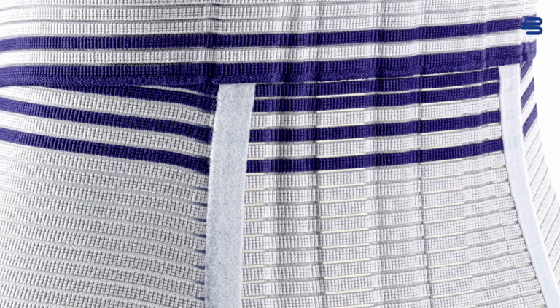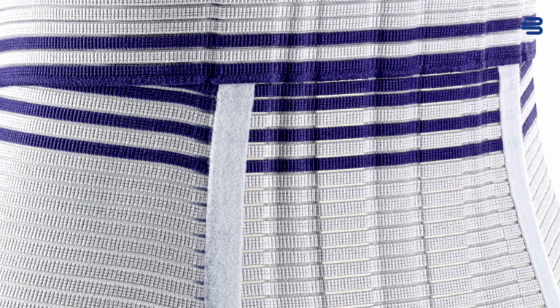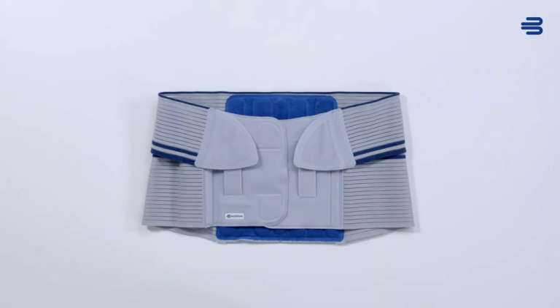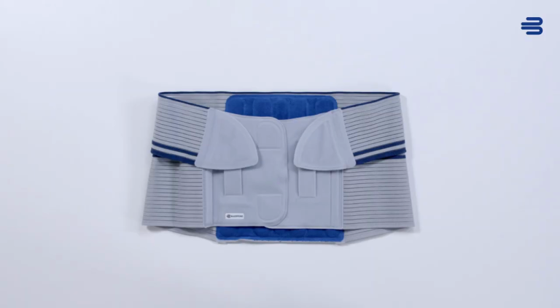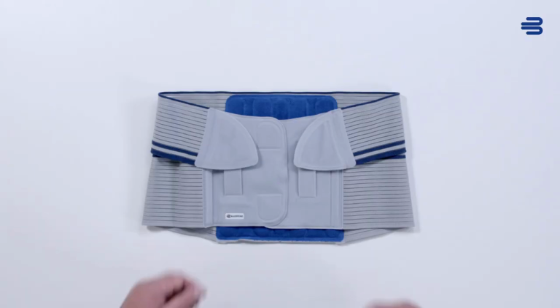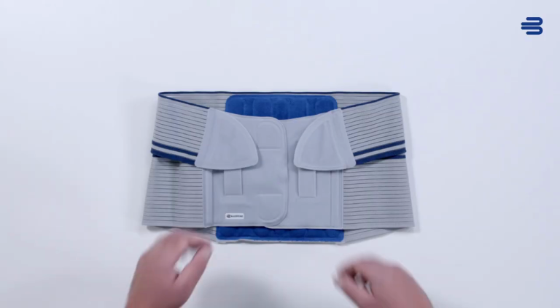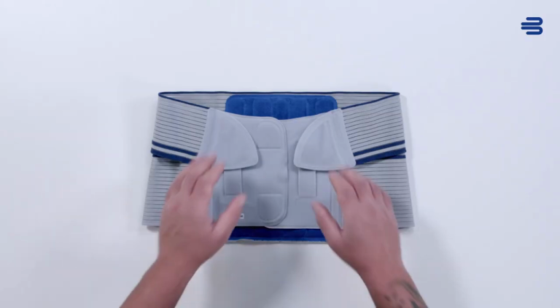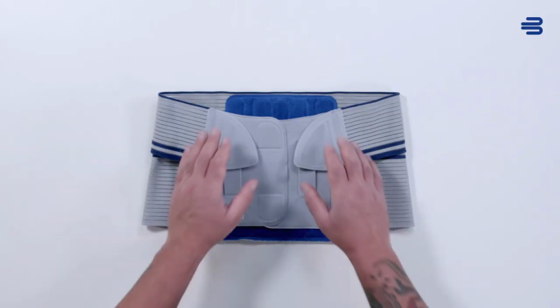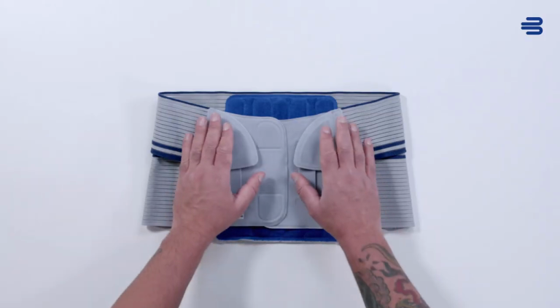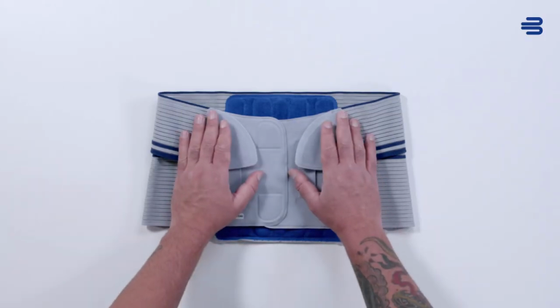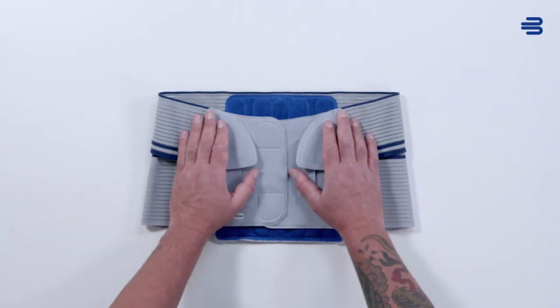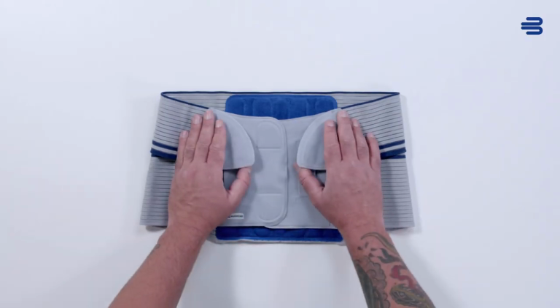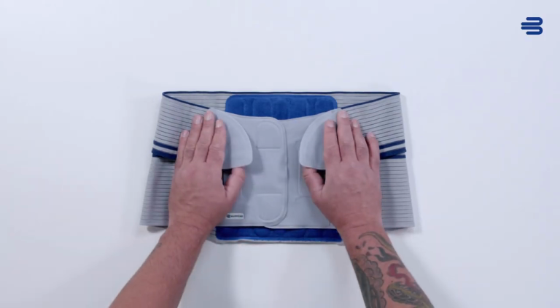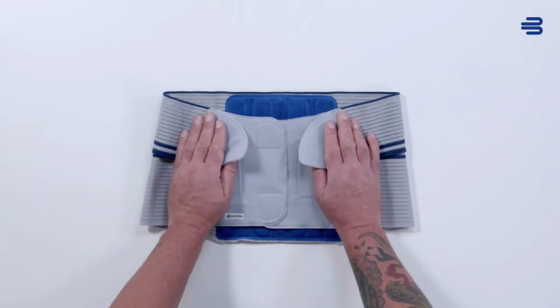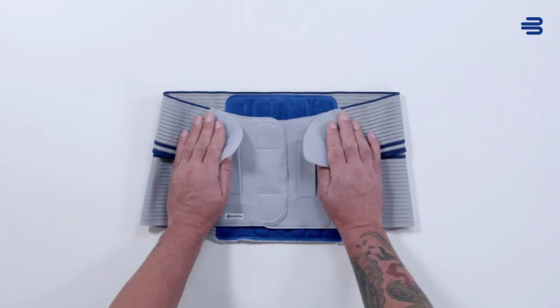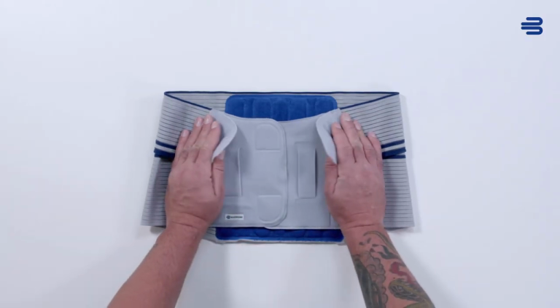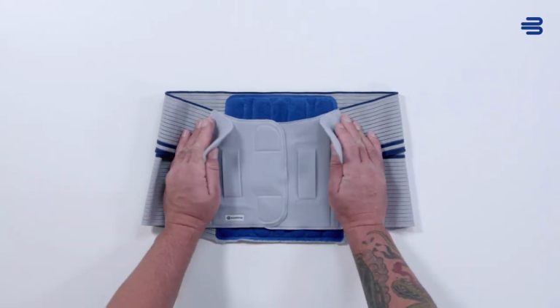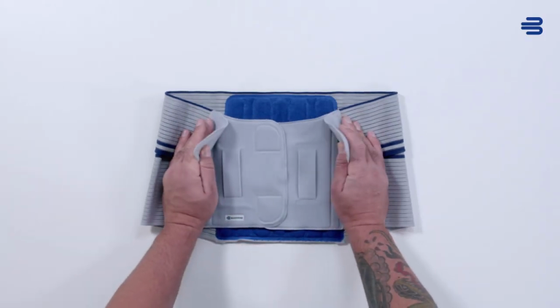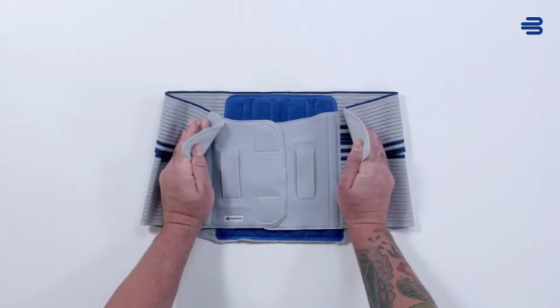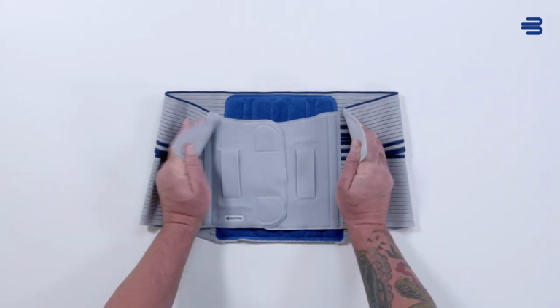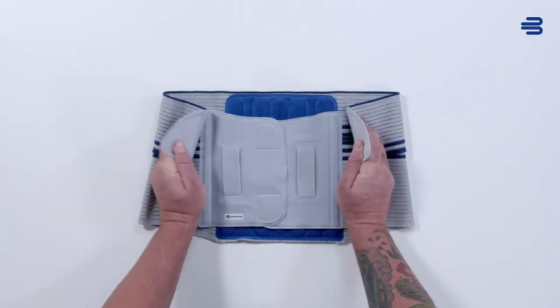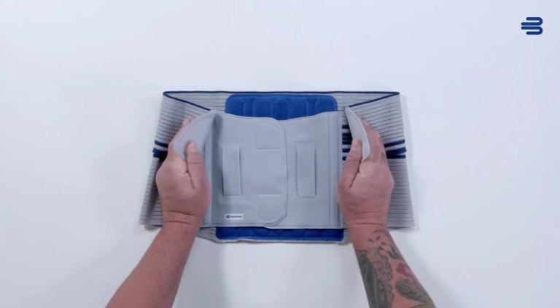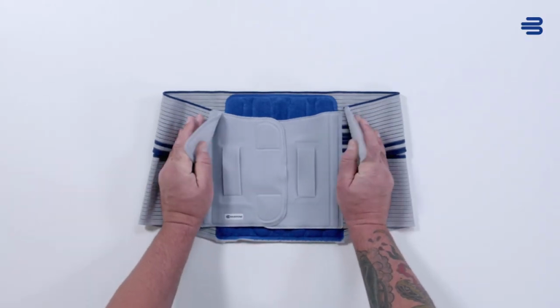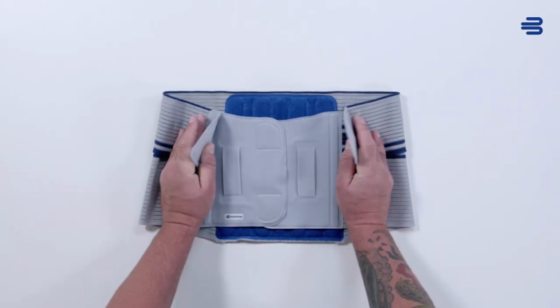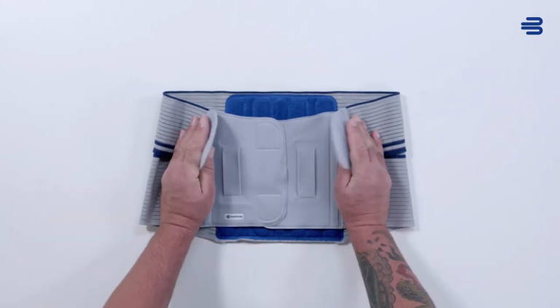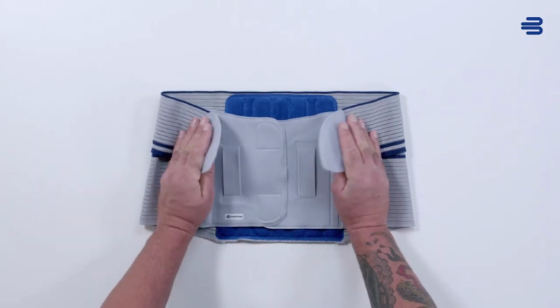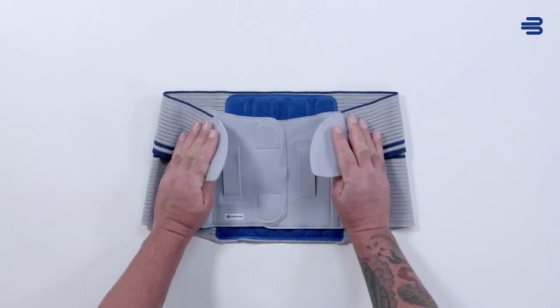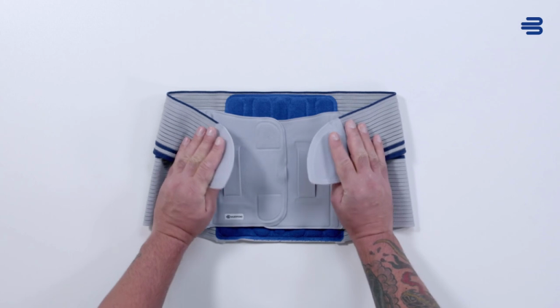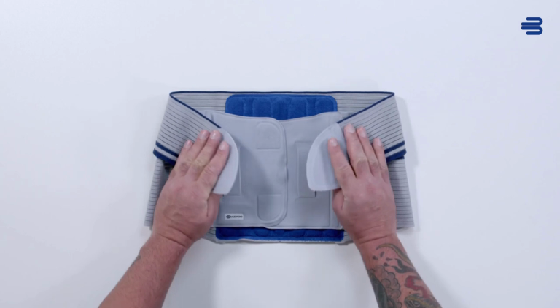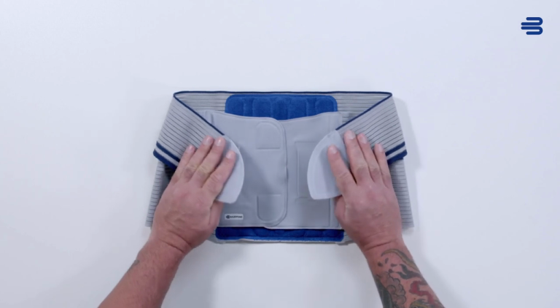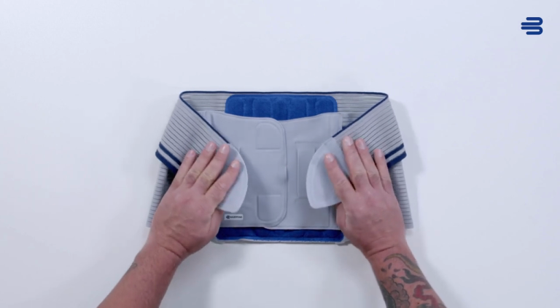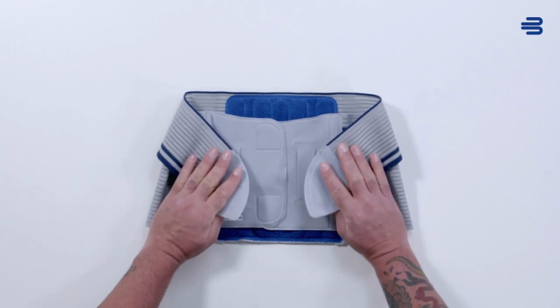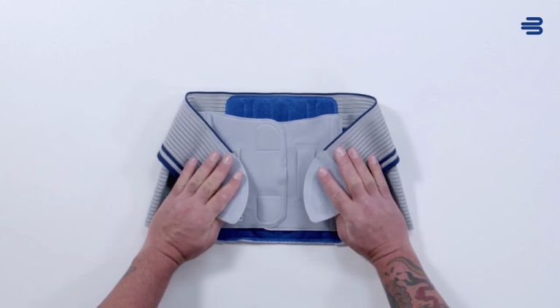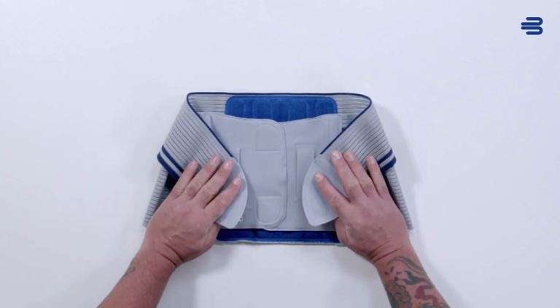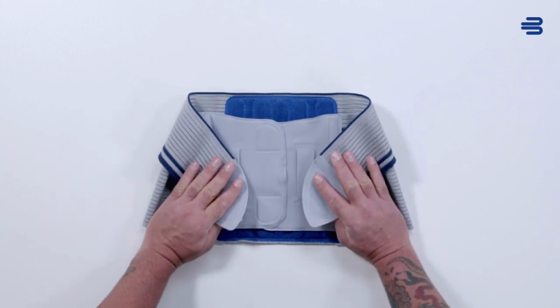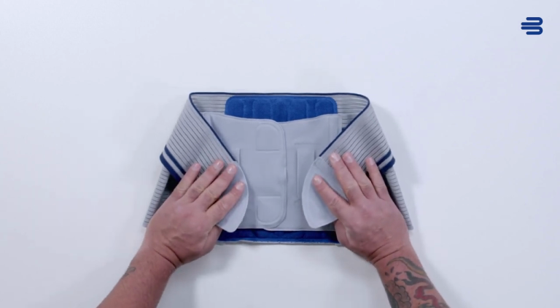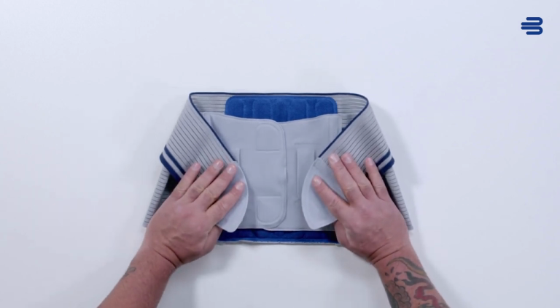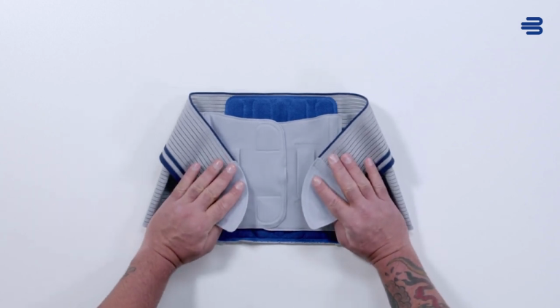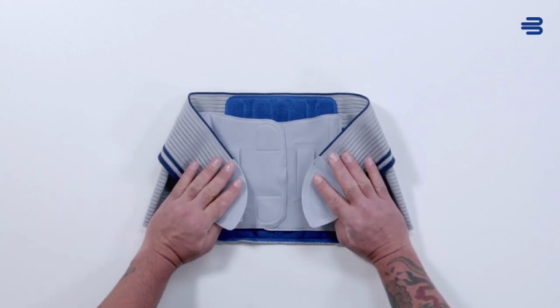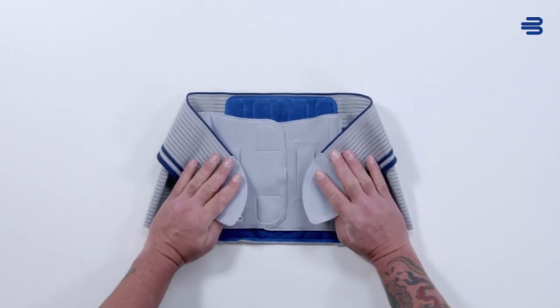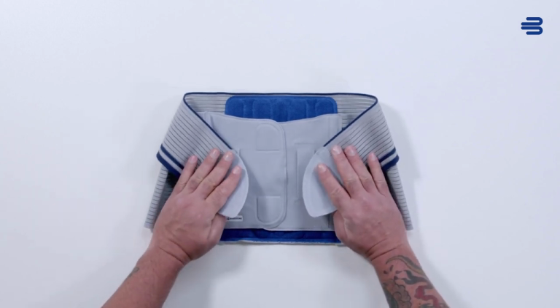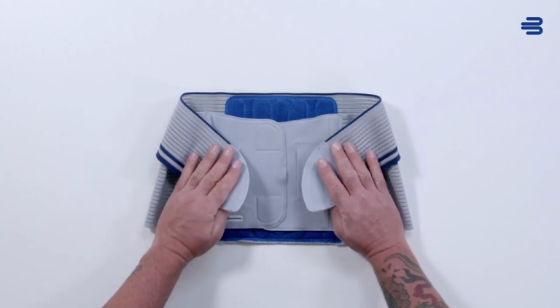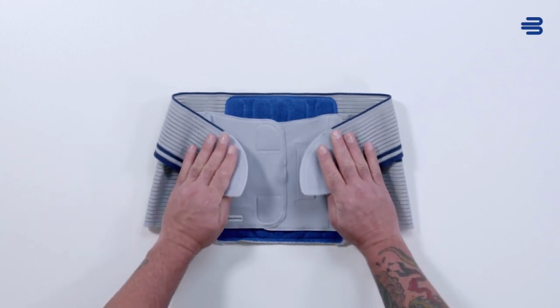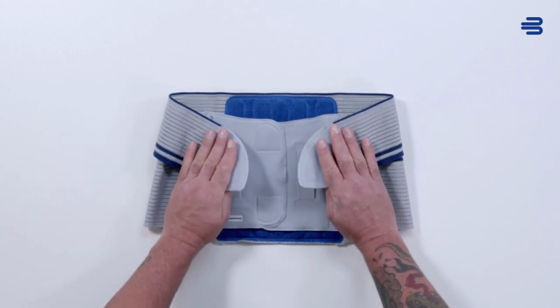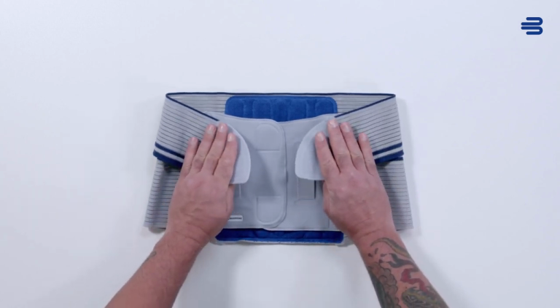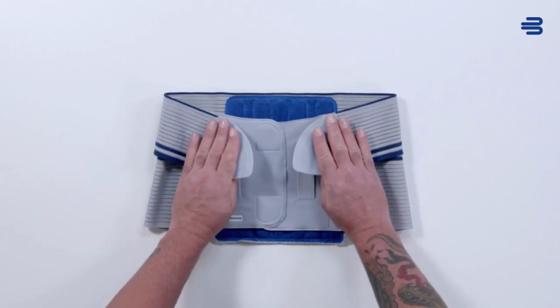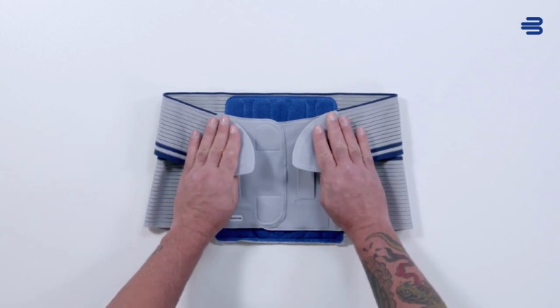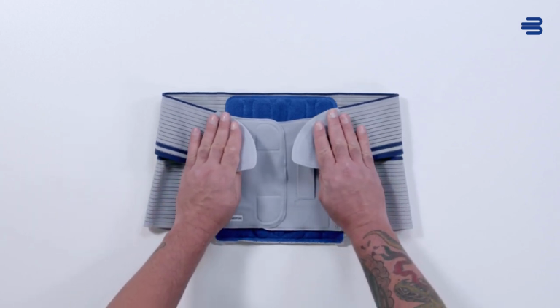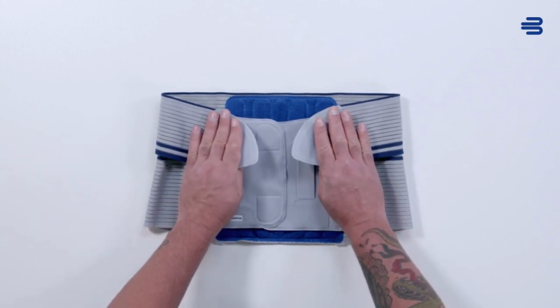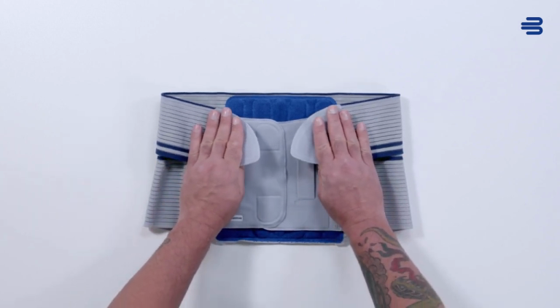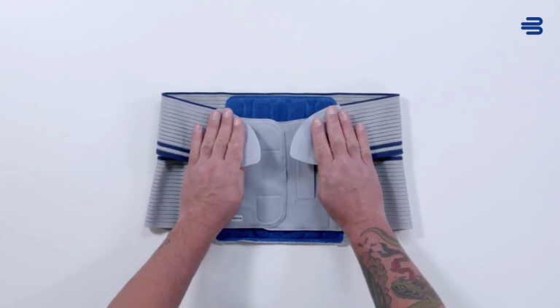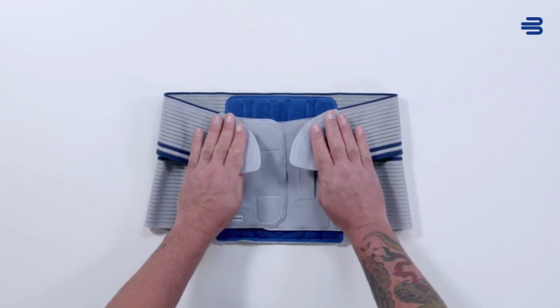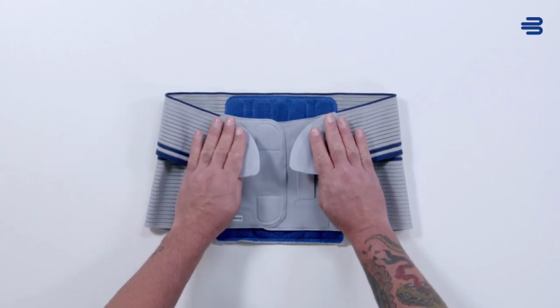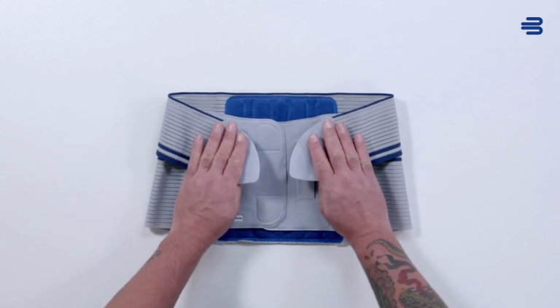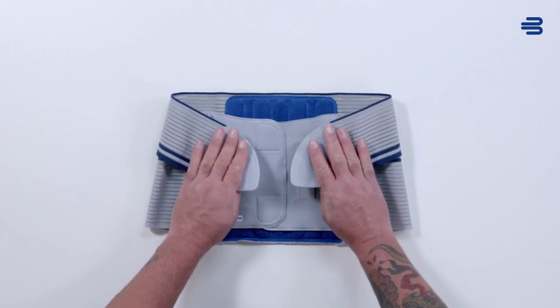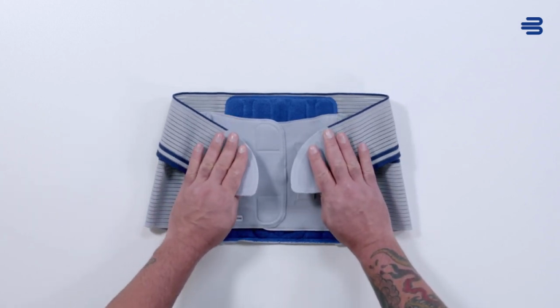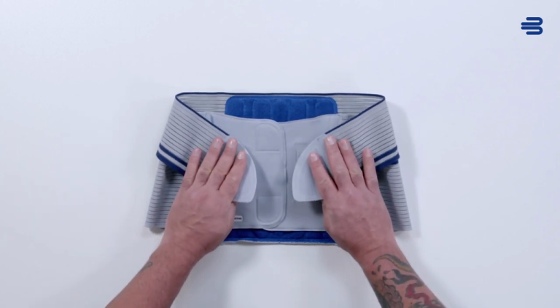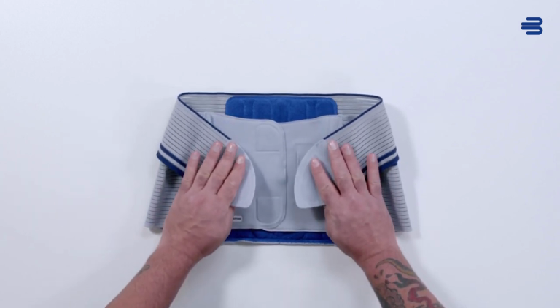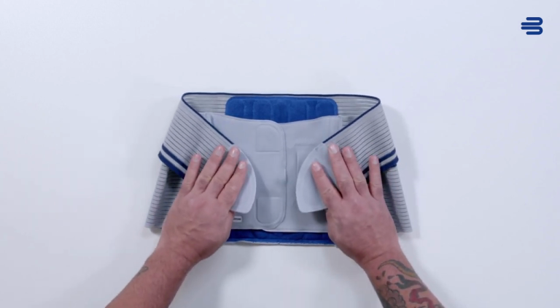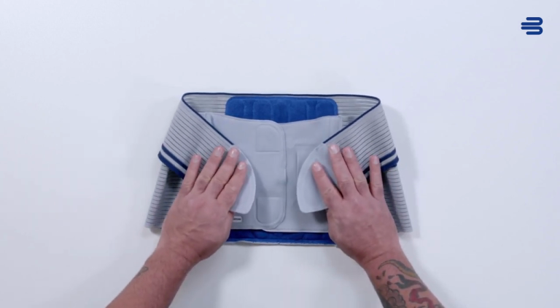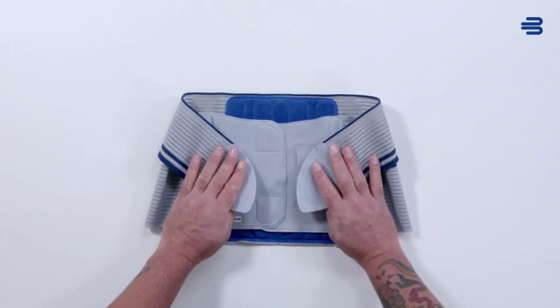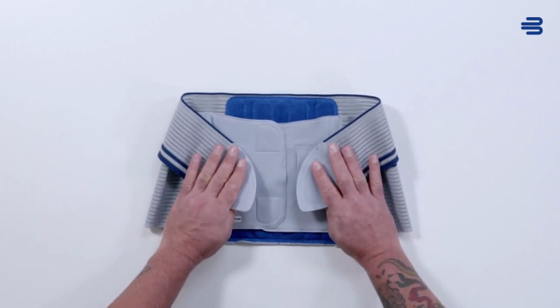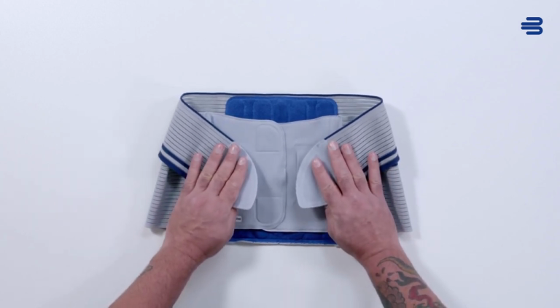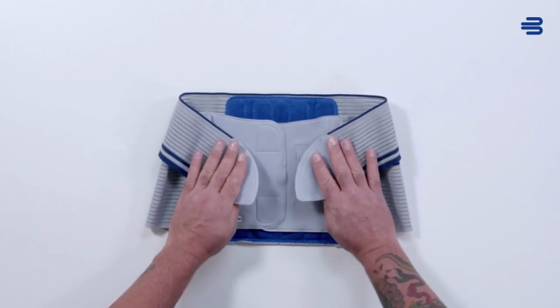Using the elastic tensioning straps, patients can adjust the level of compression individually to suit the situation and their needs.